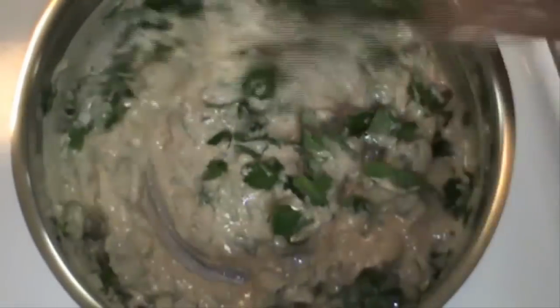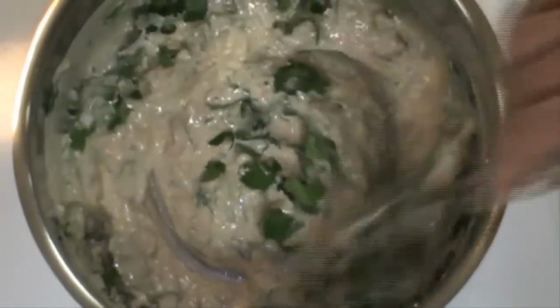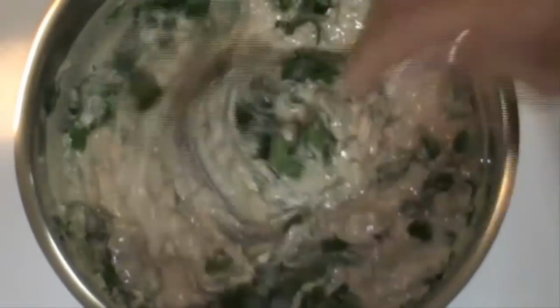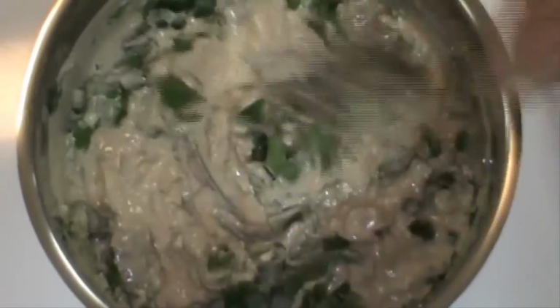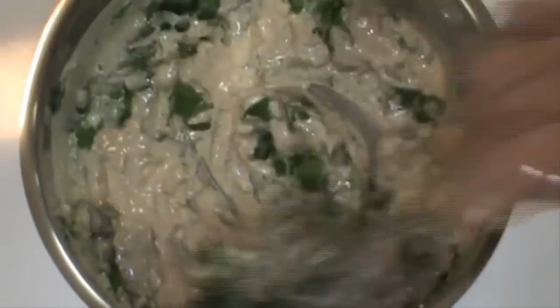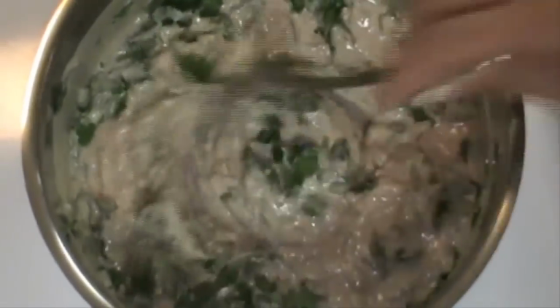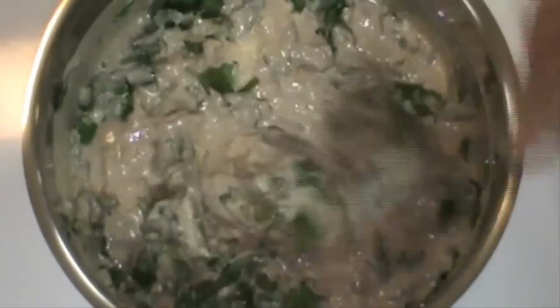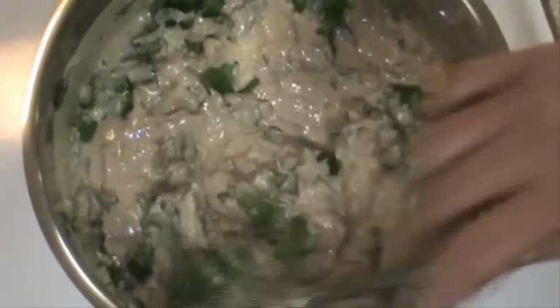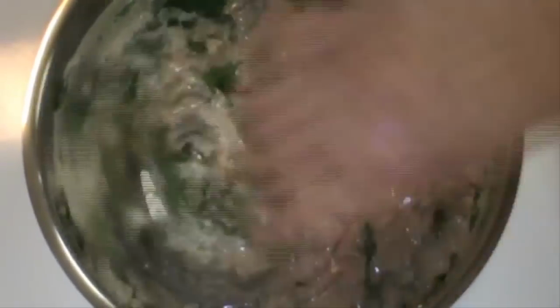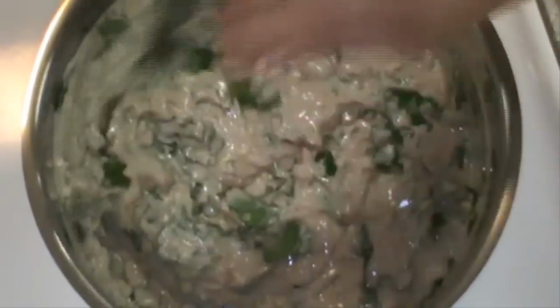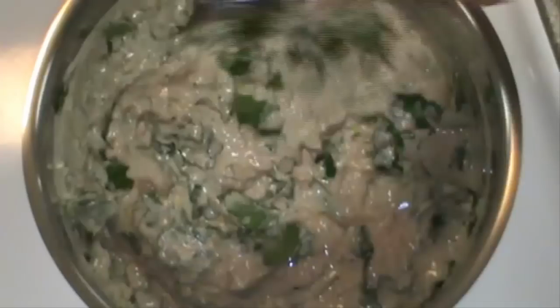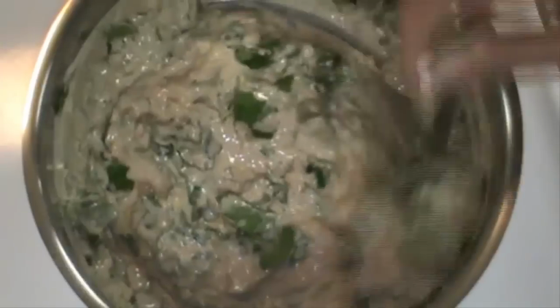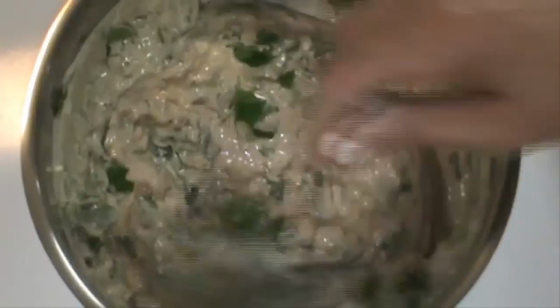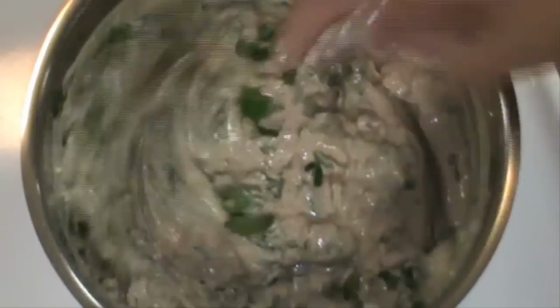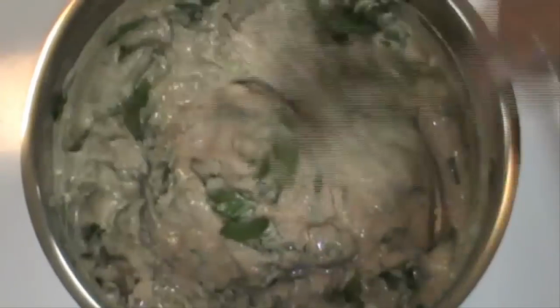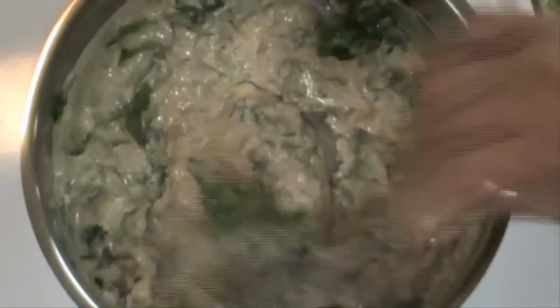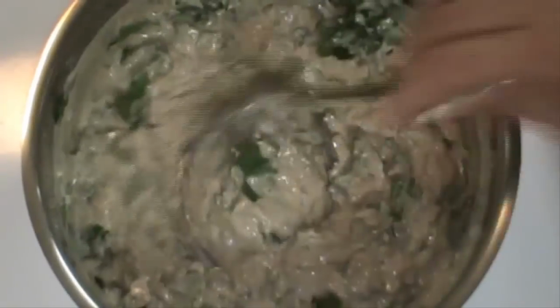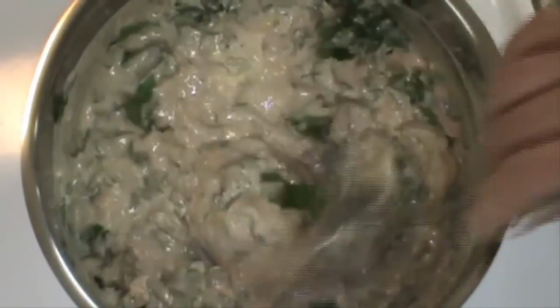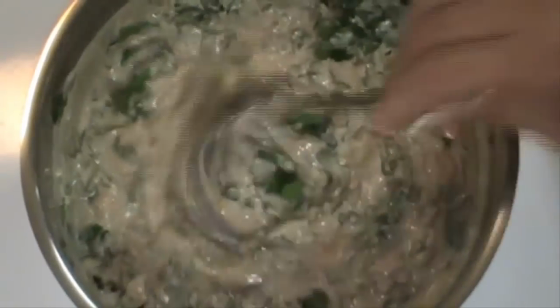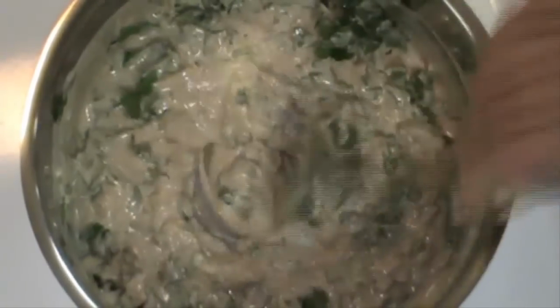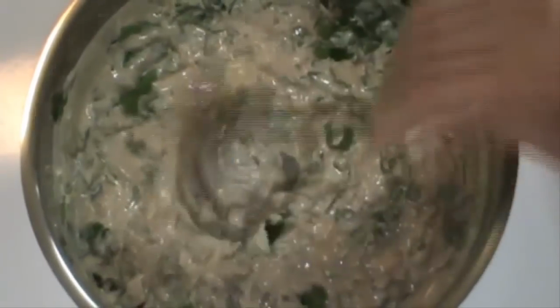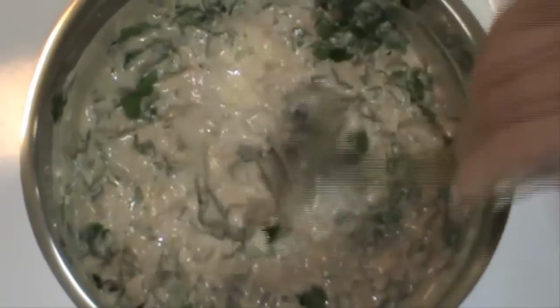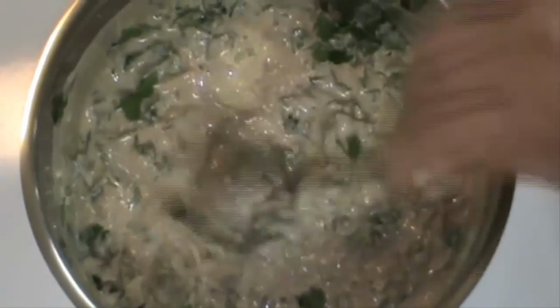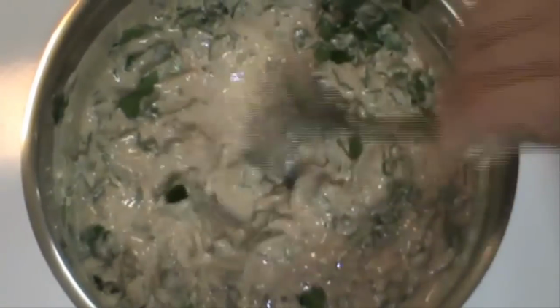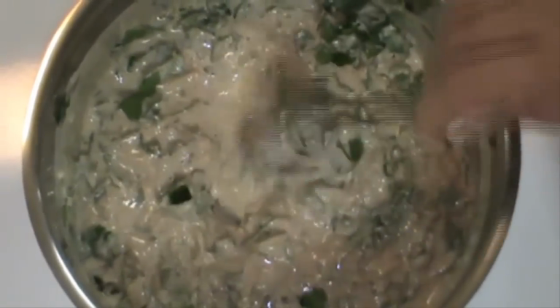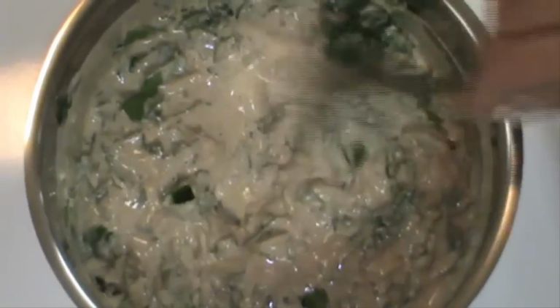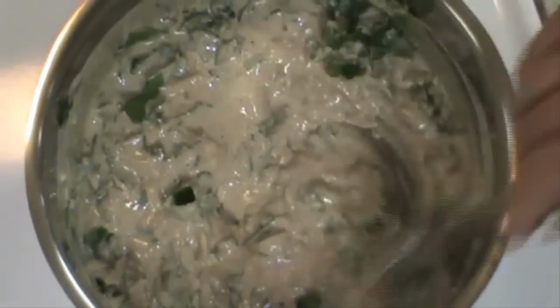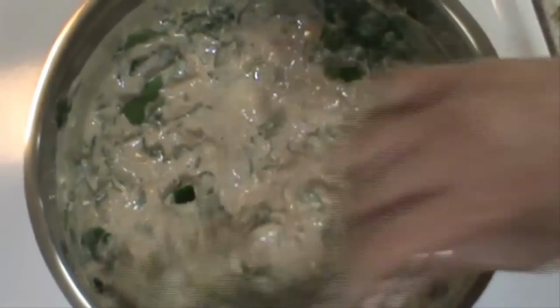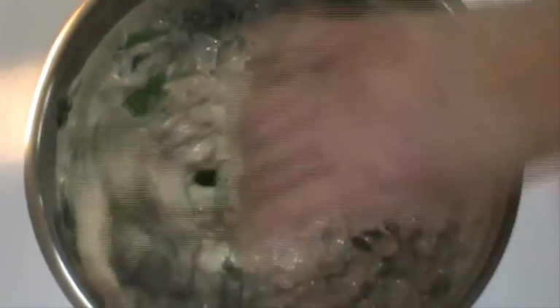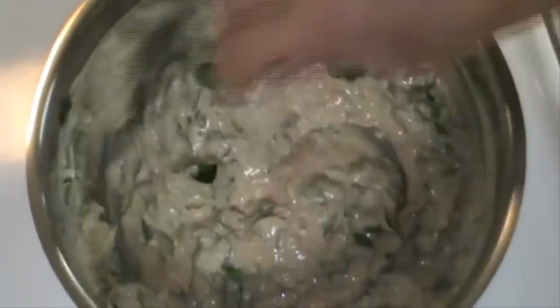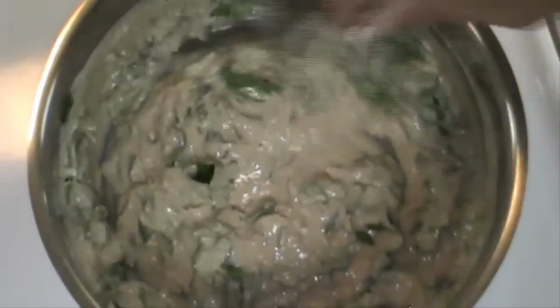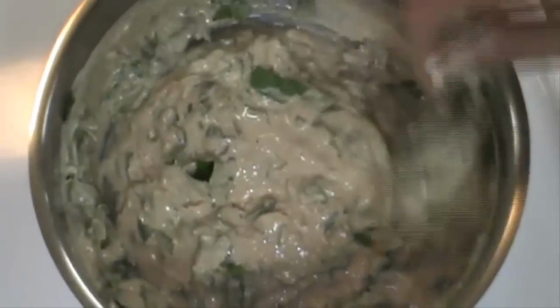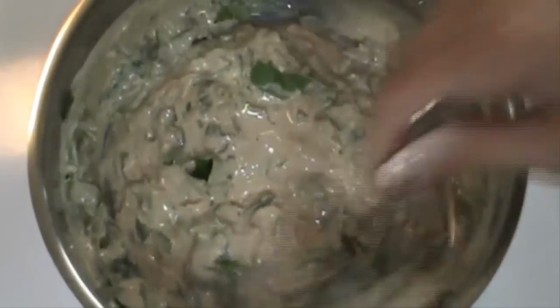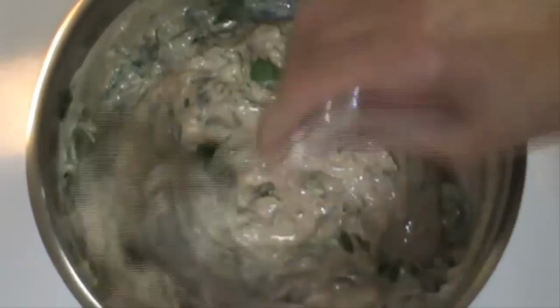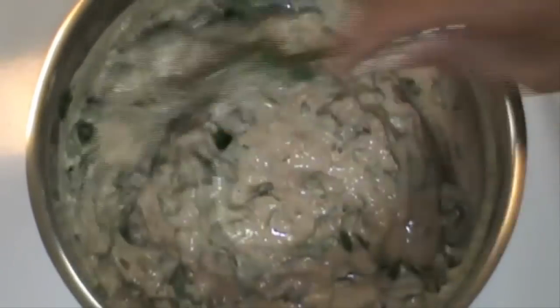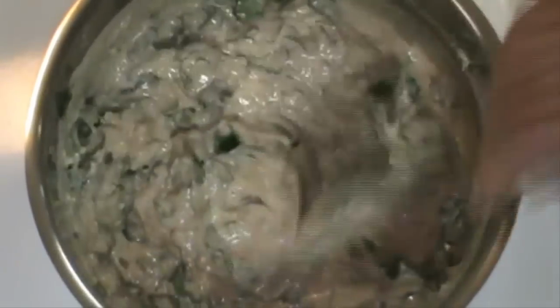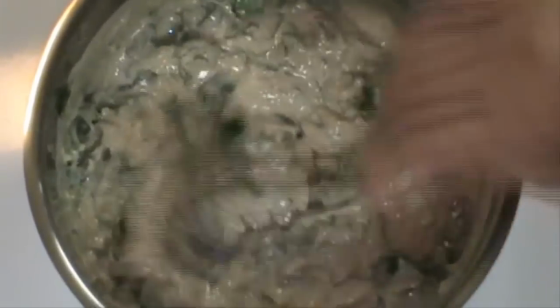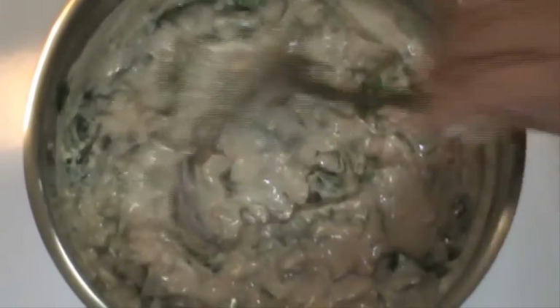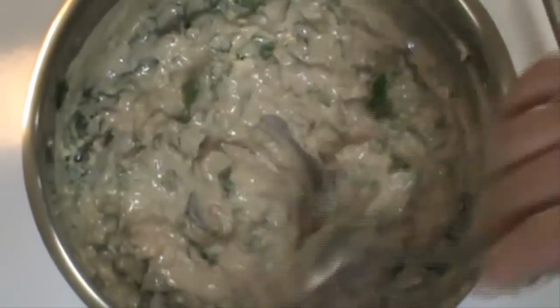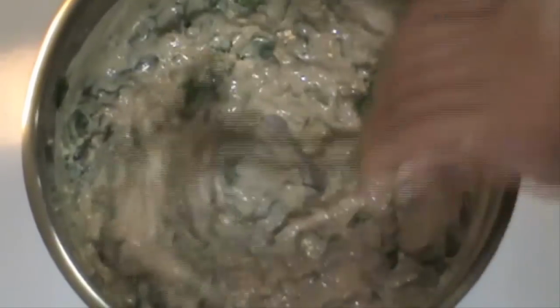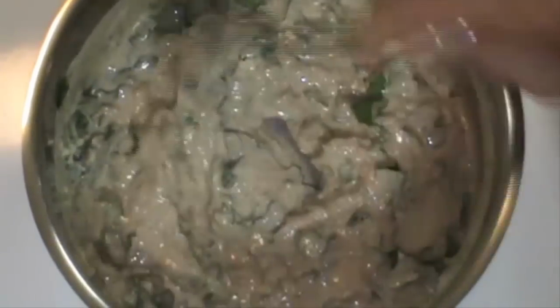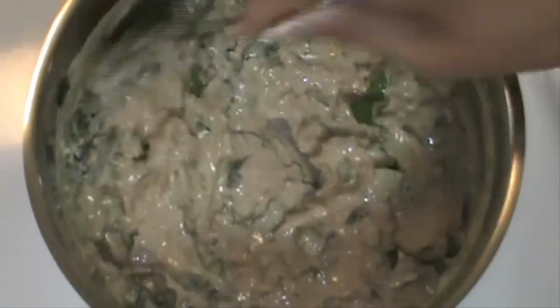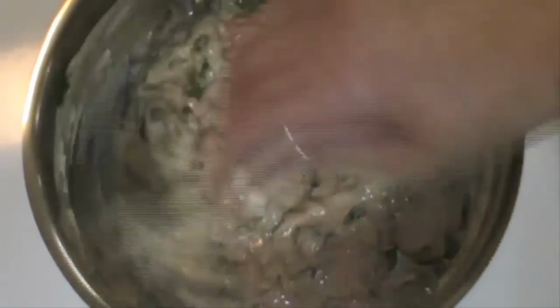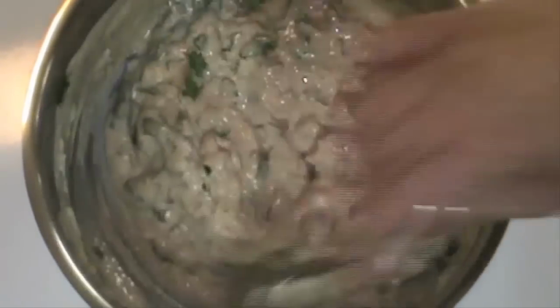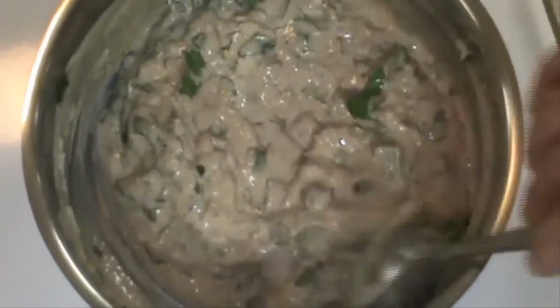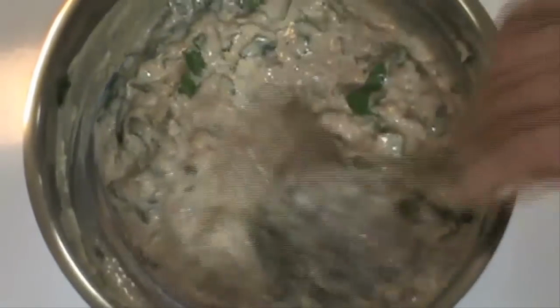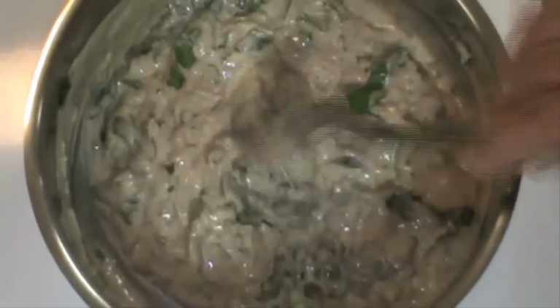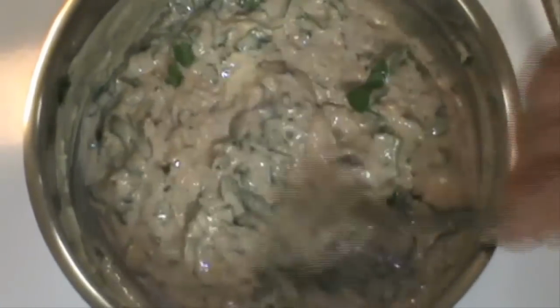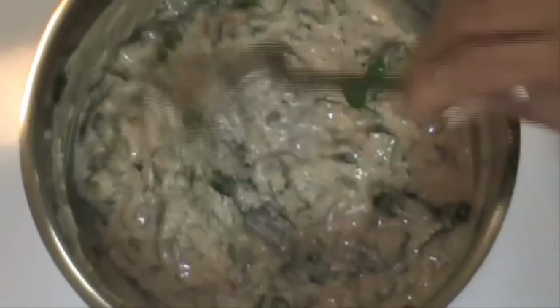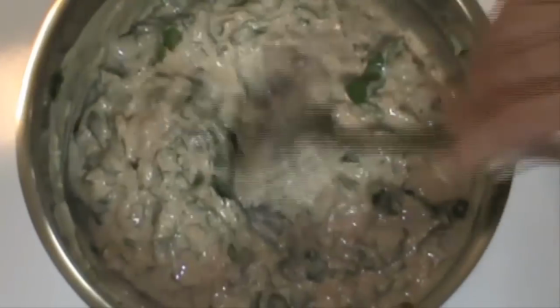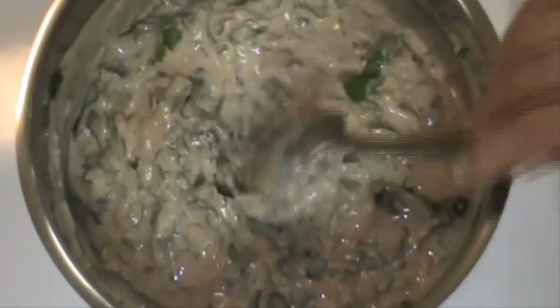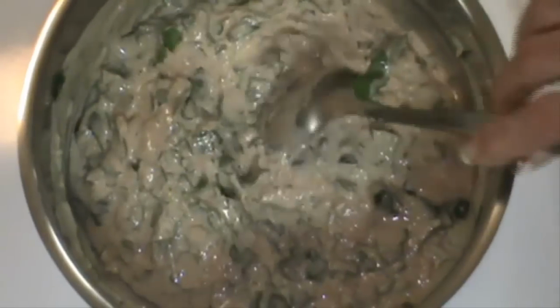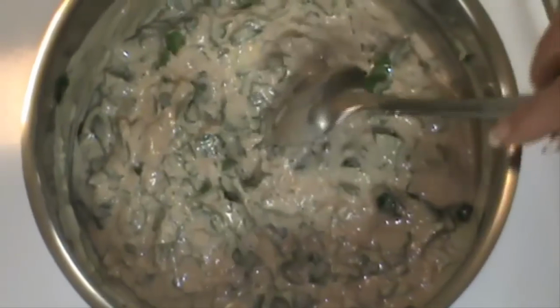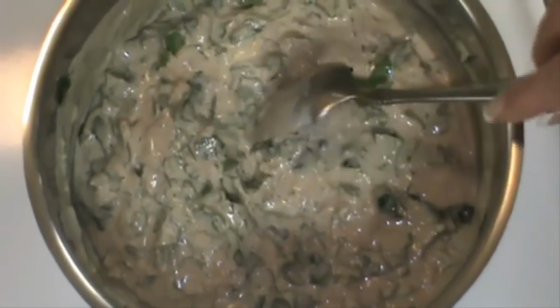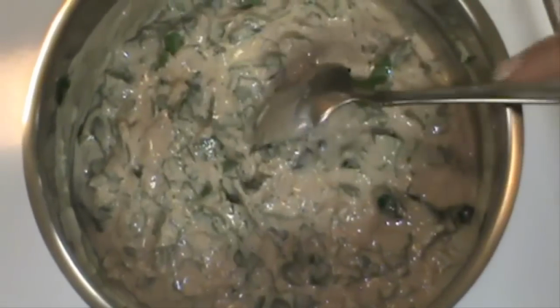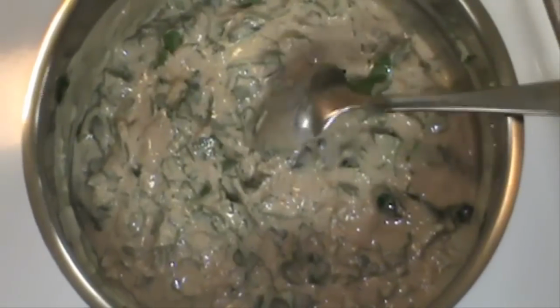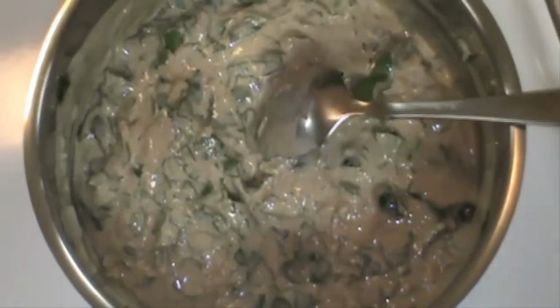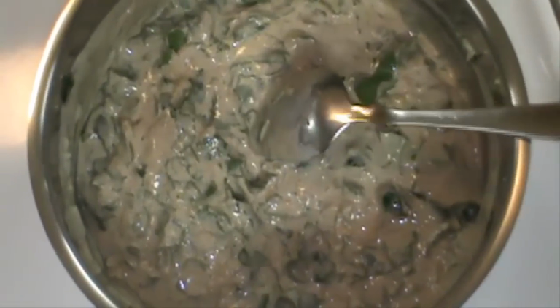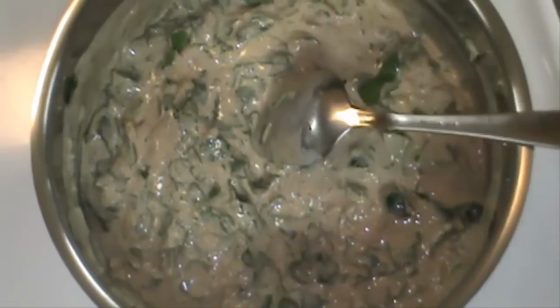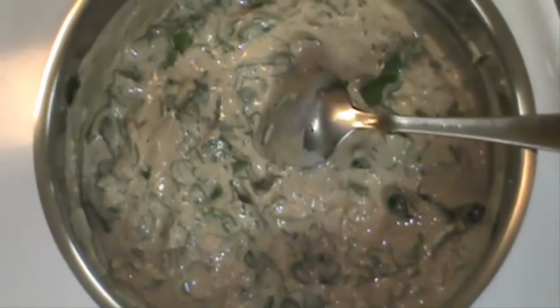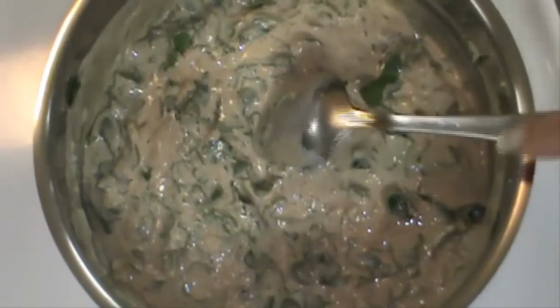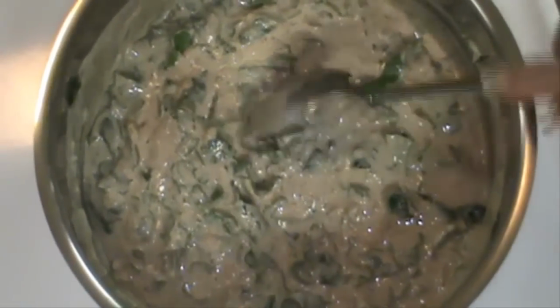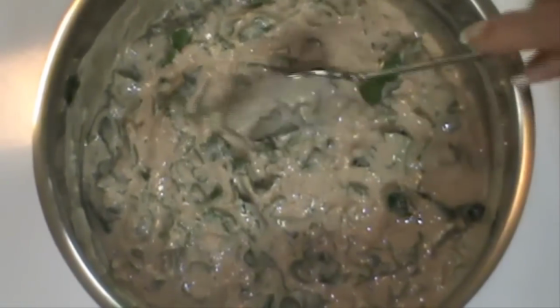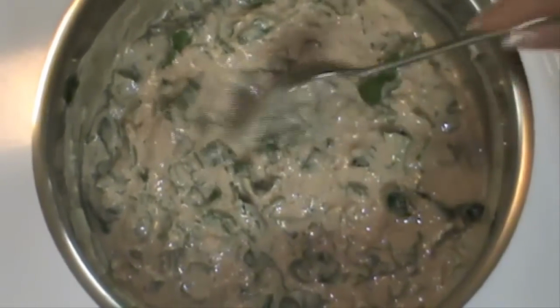Our fish sauce is ready to be poured onto the fish. That's it!